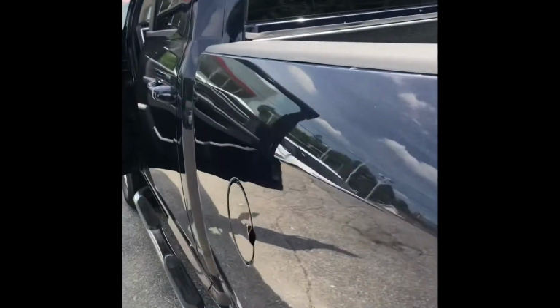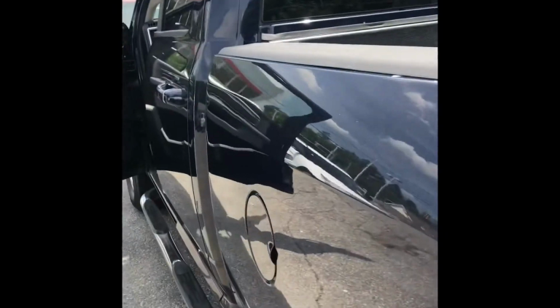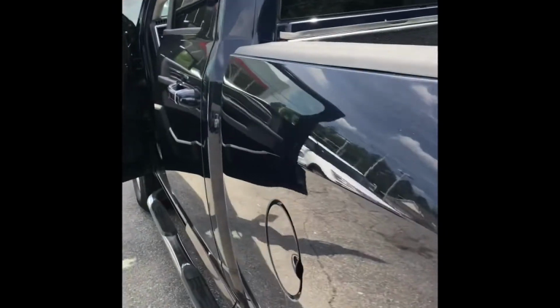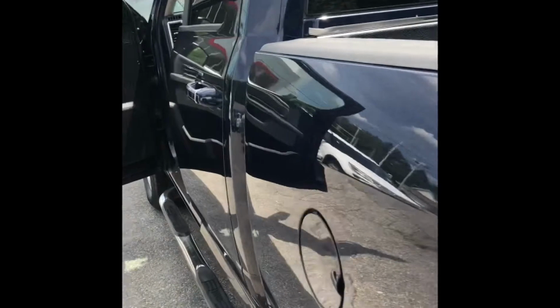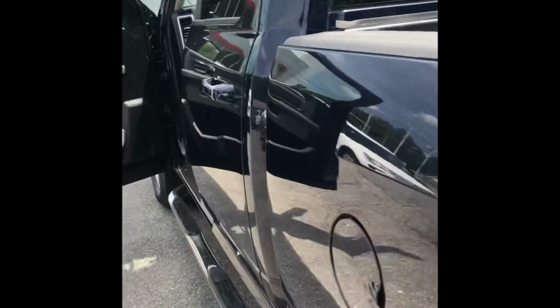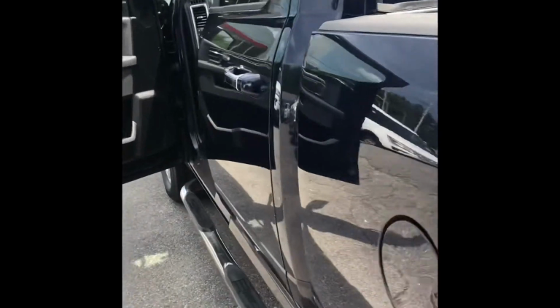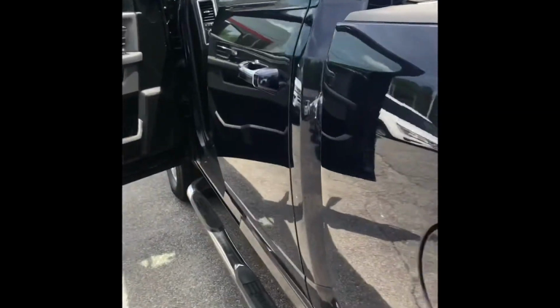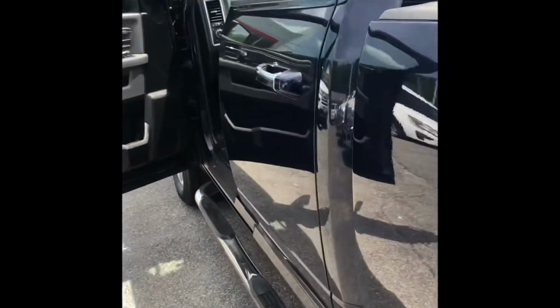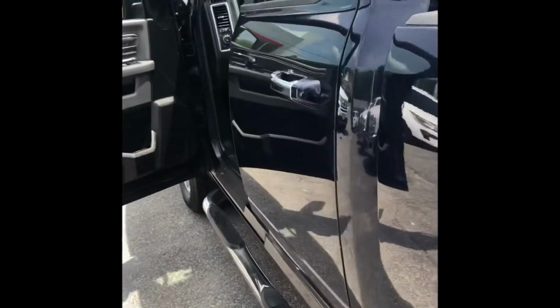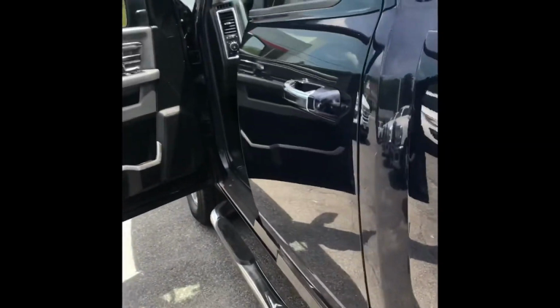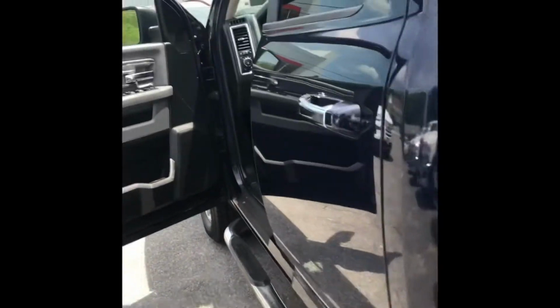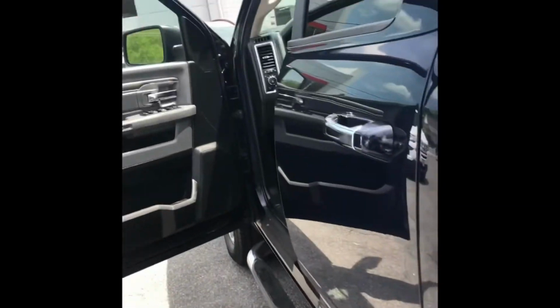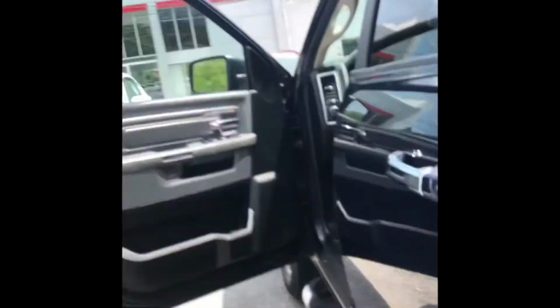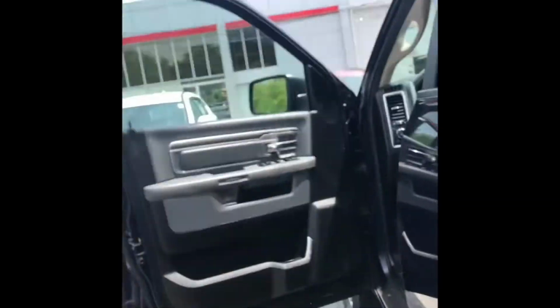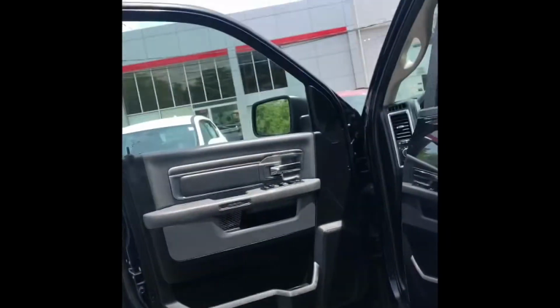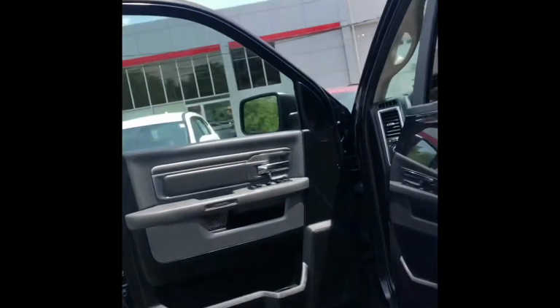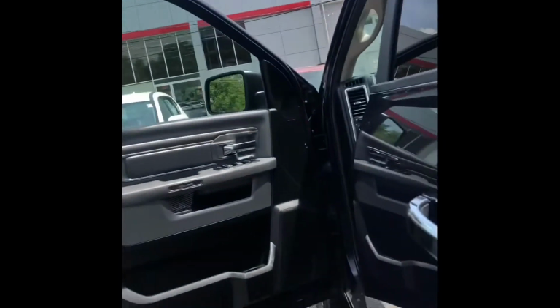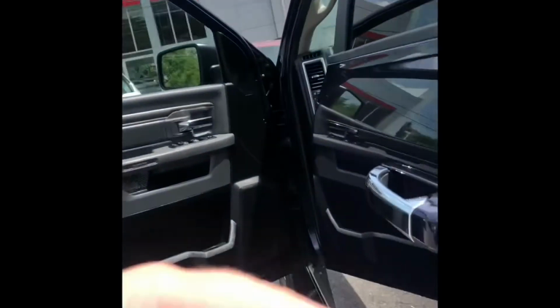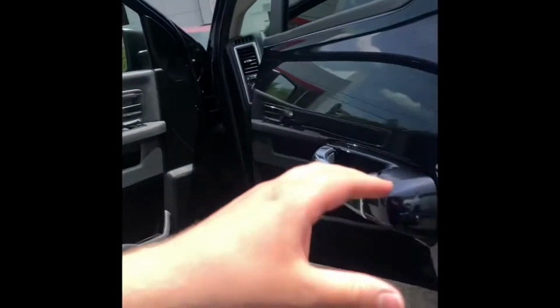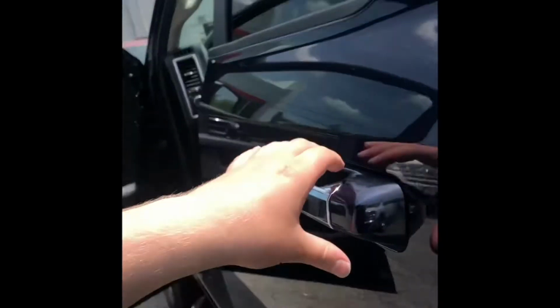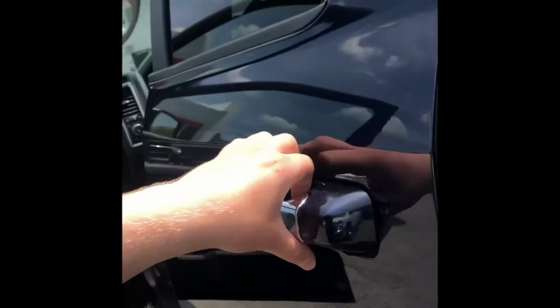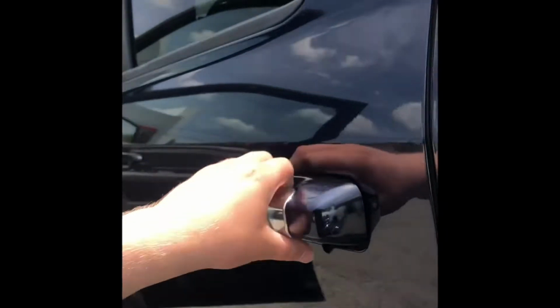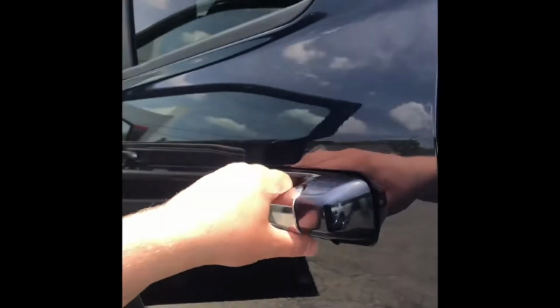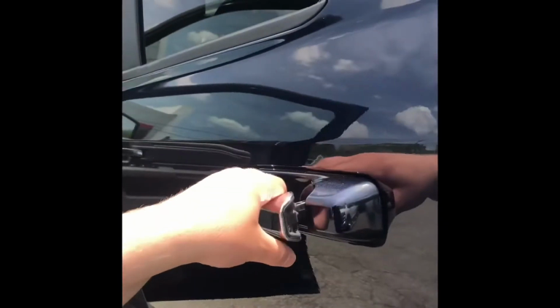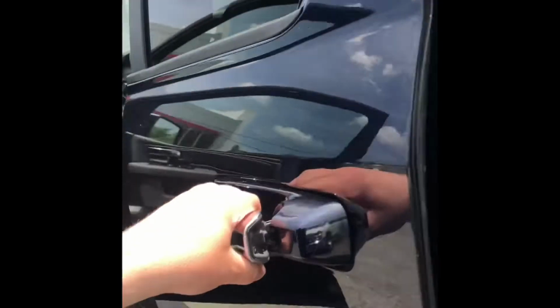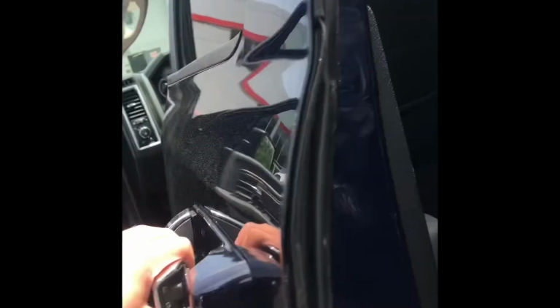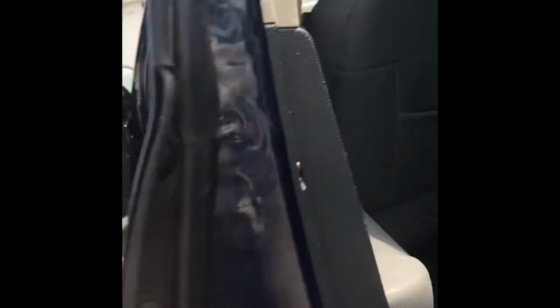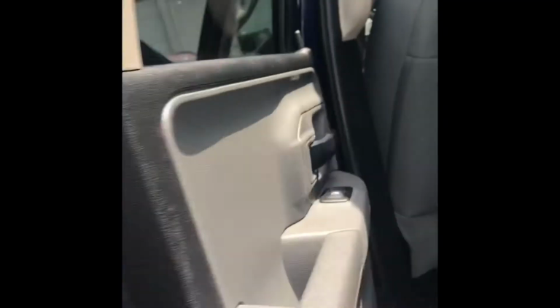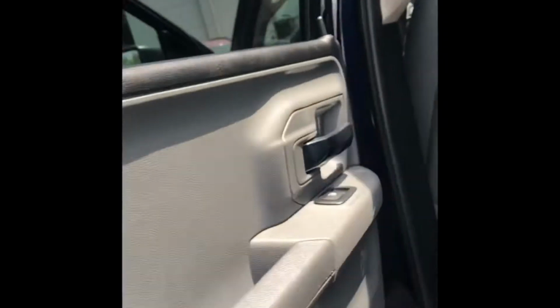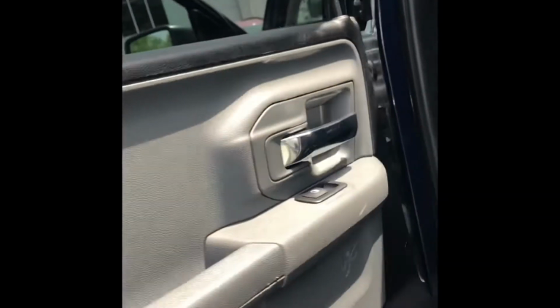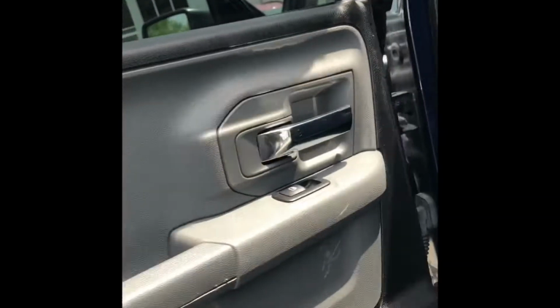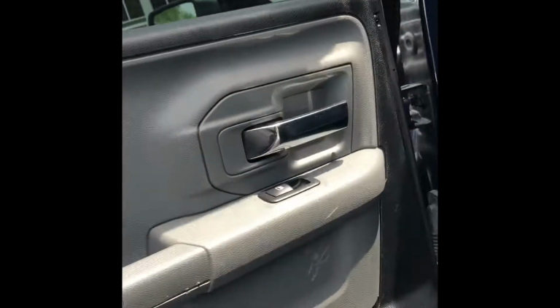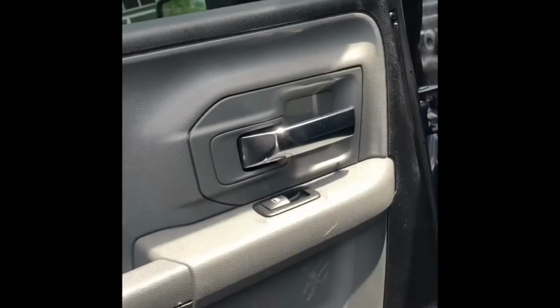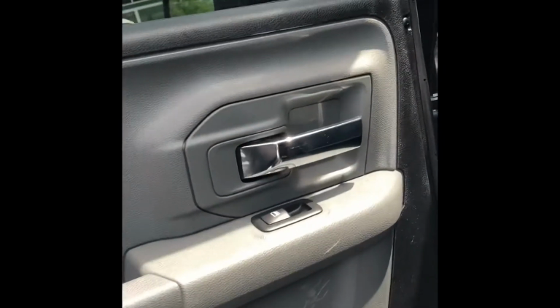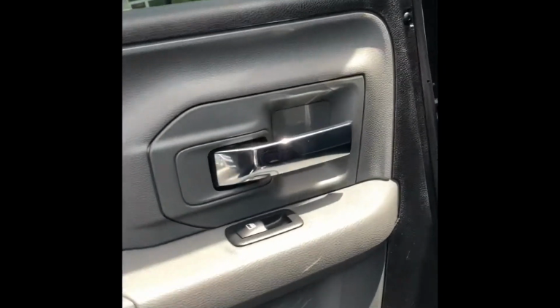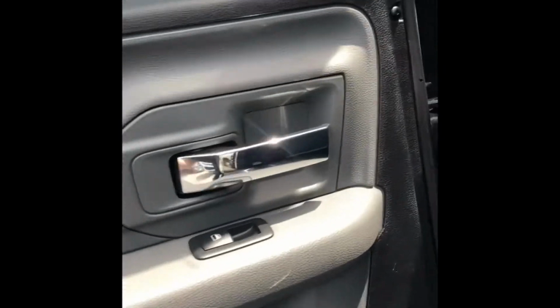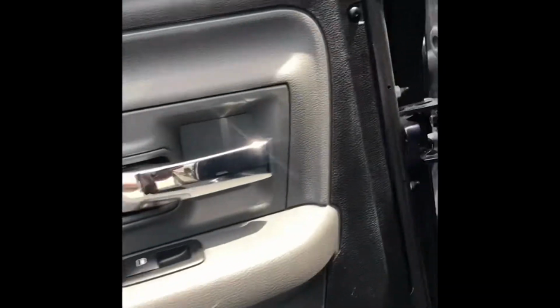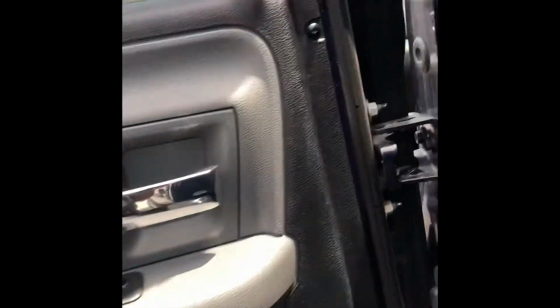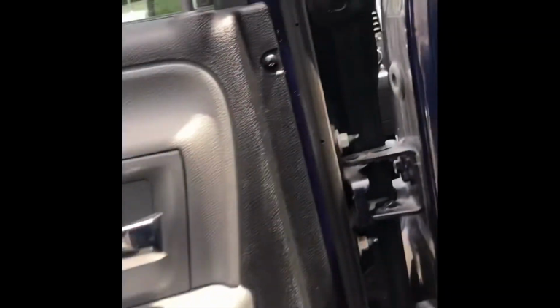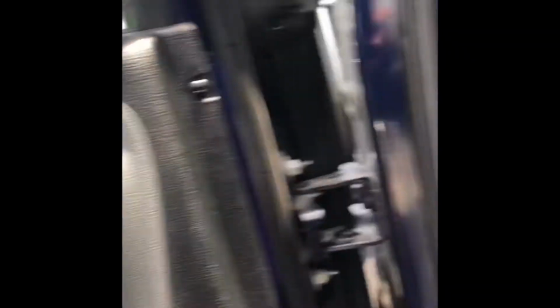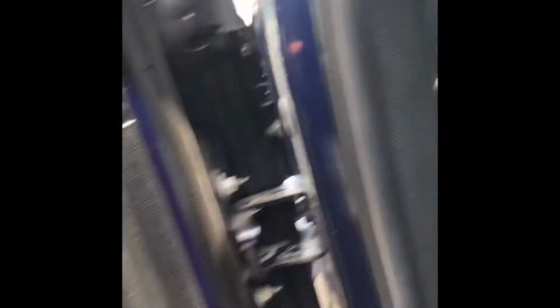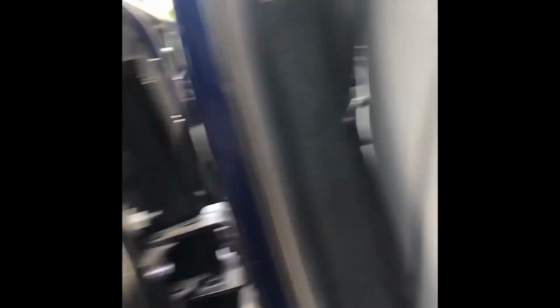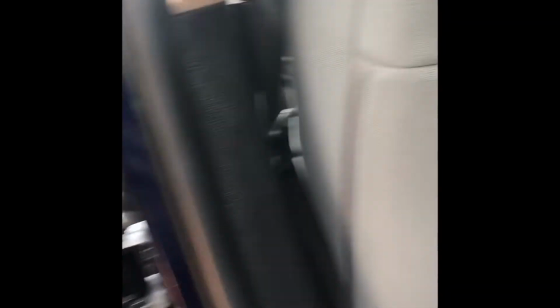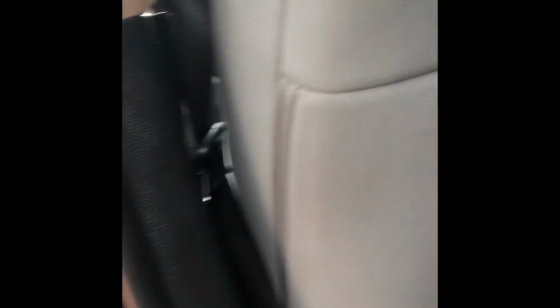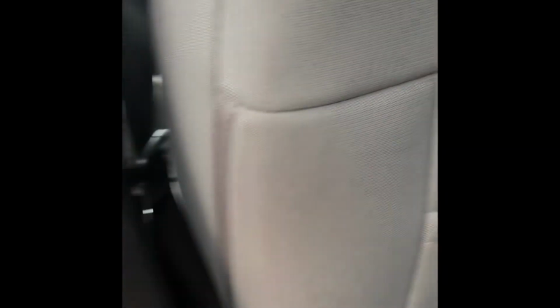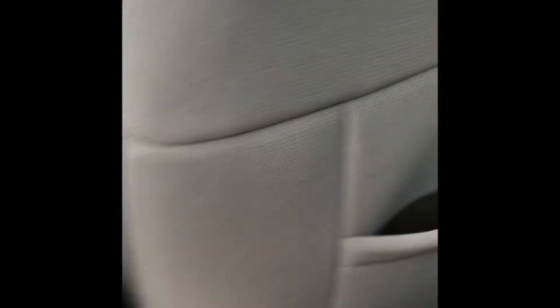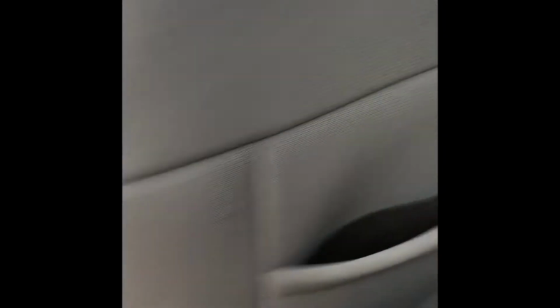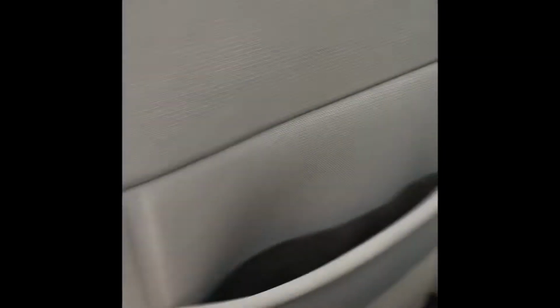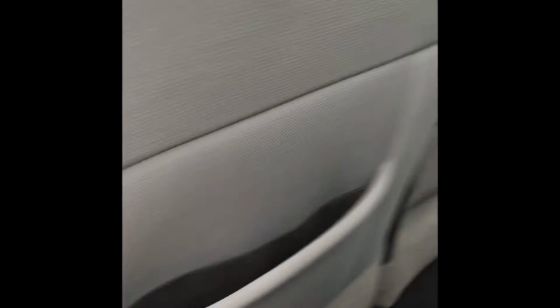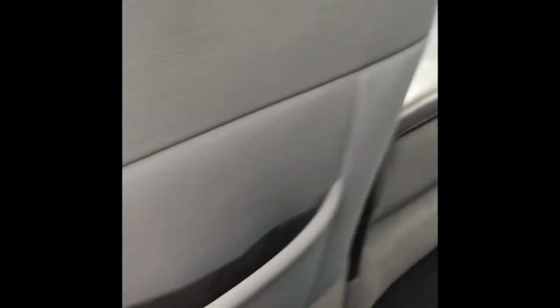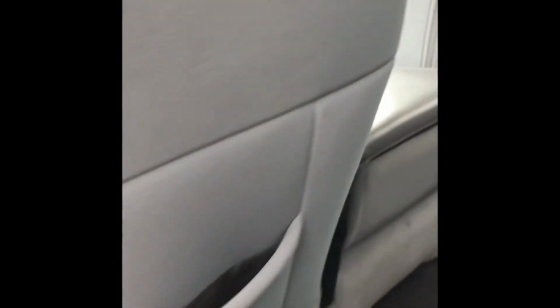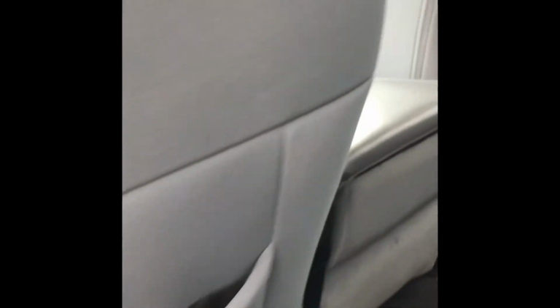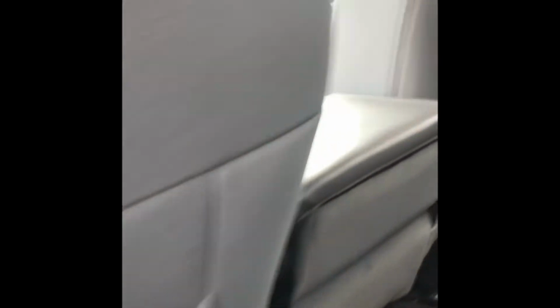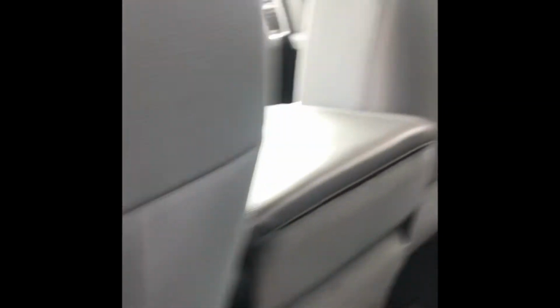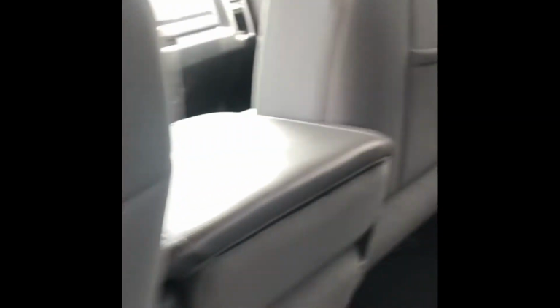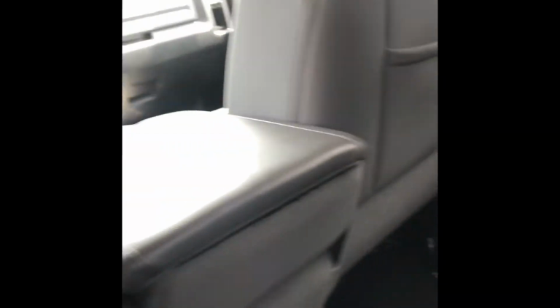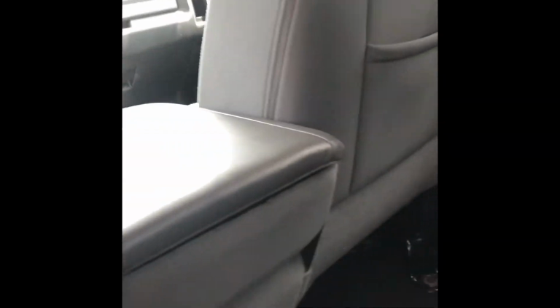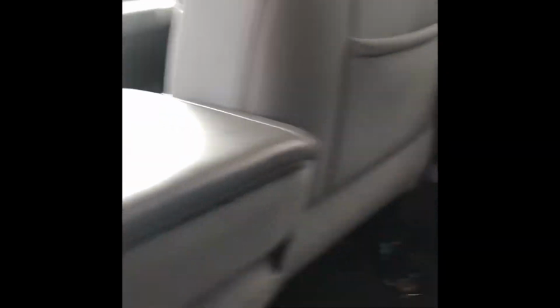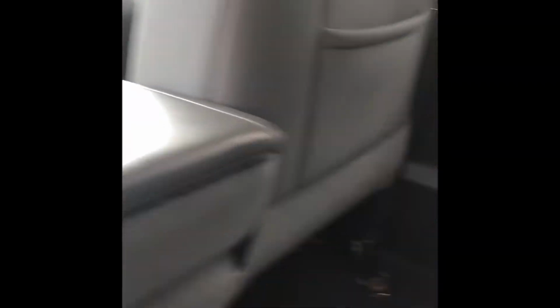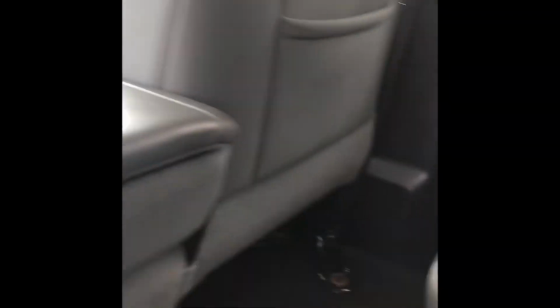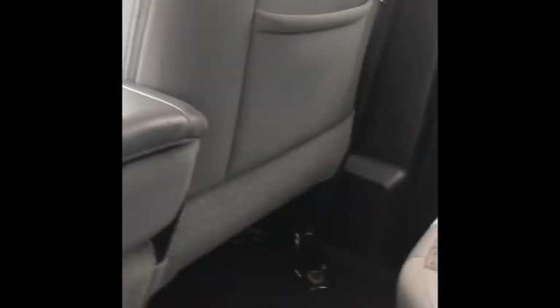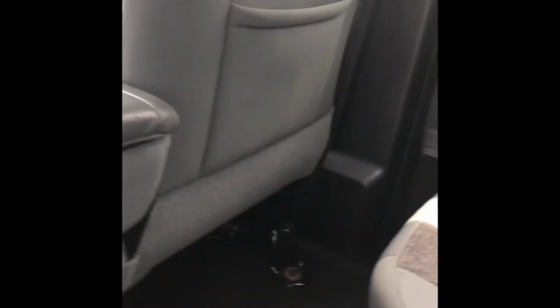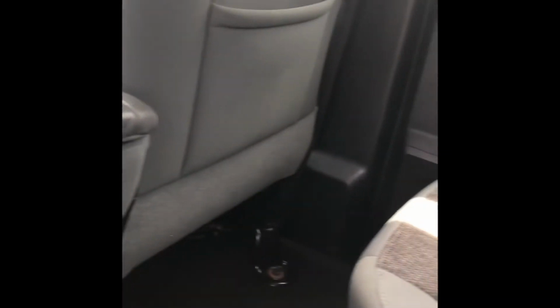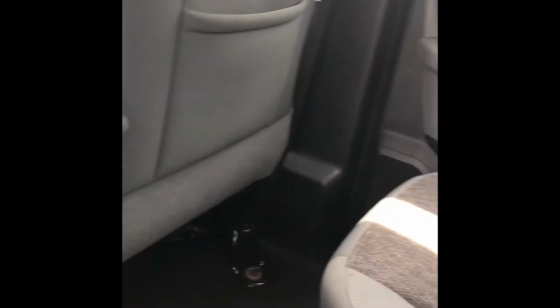Very, very nice truck. You've got plenty of room in the back as well.